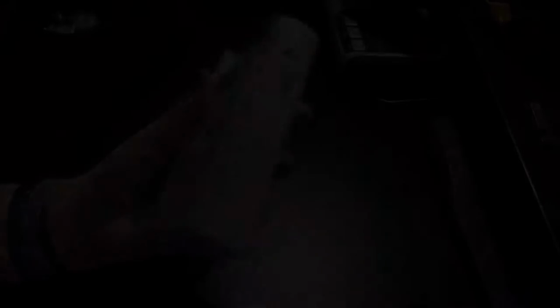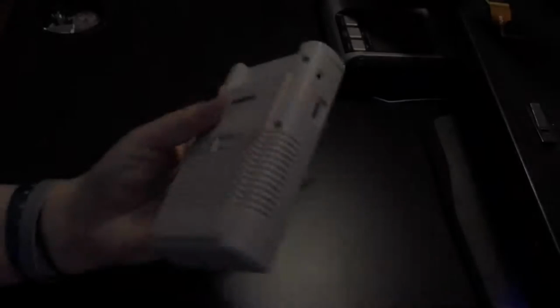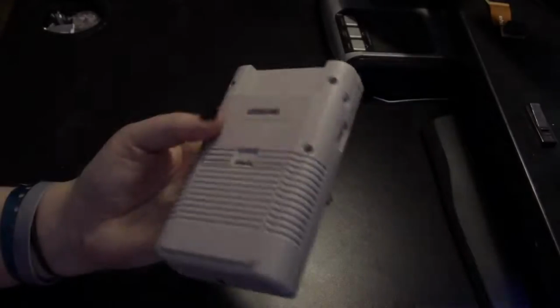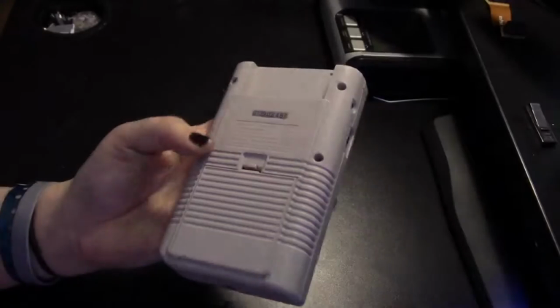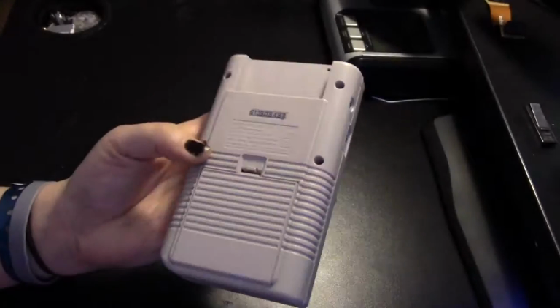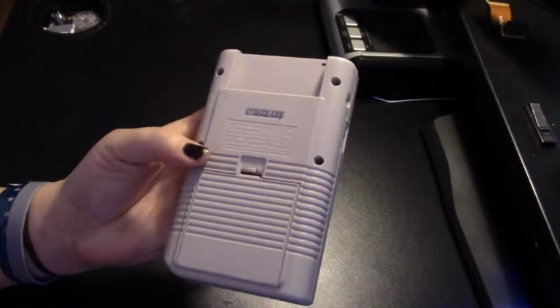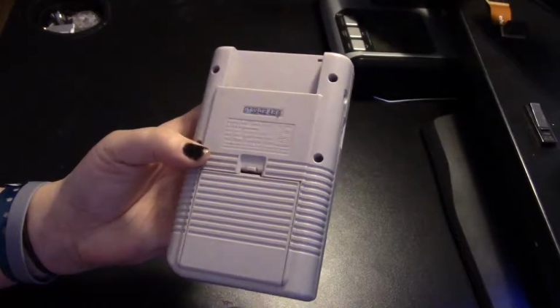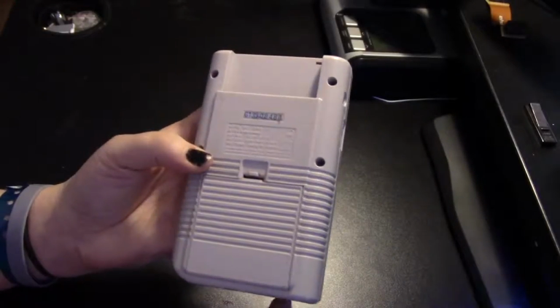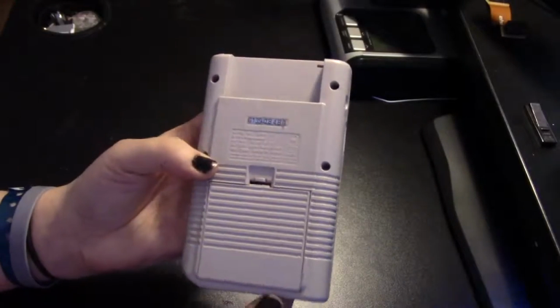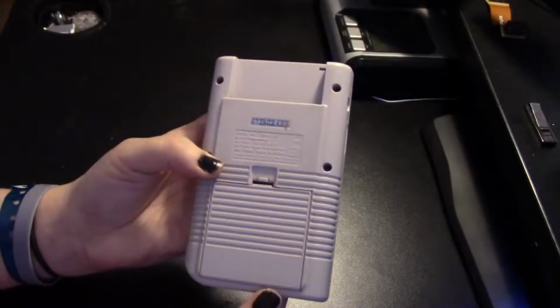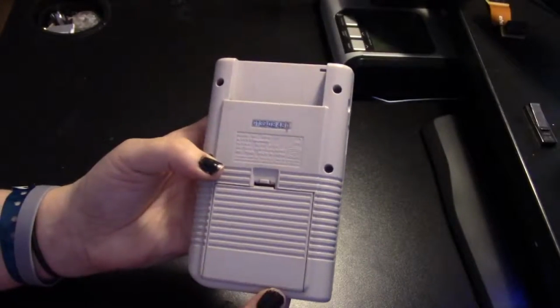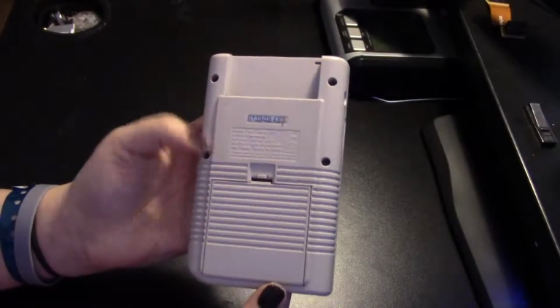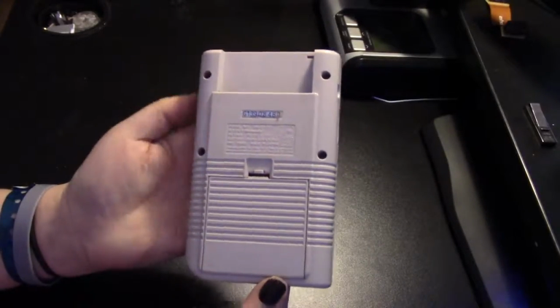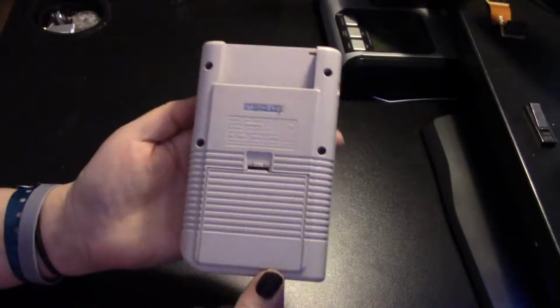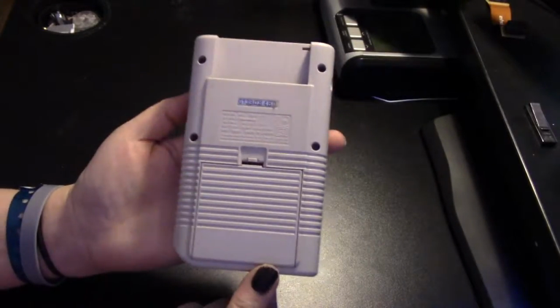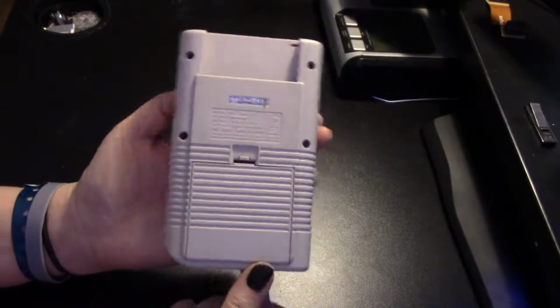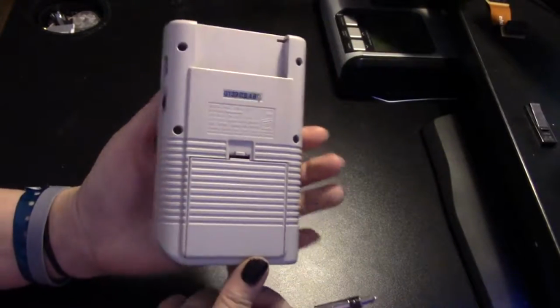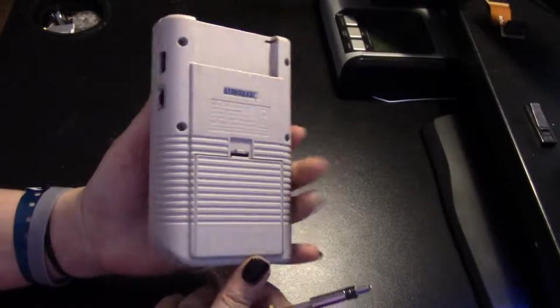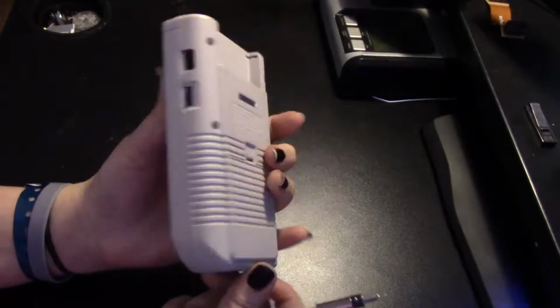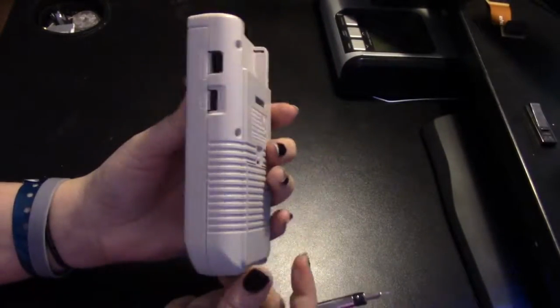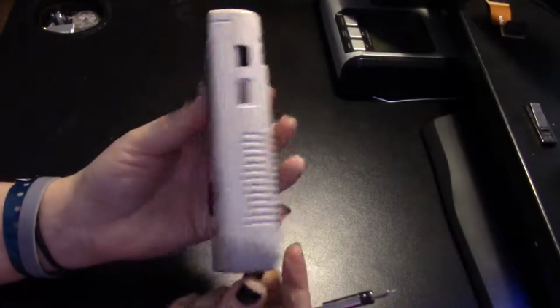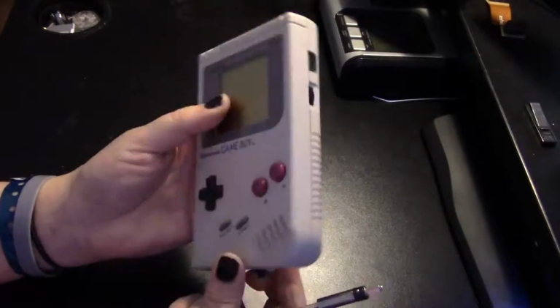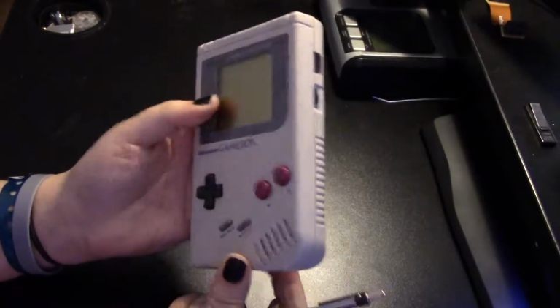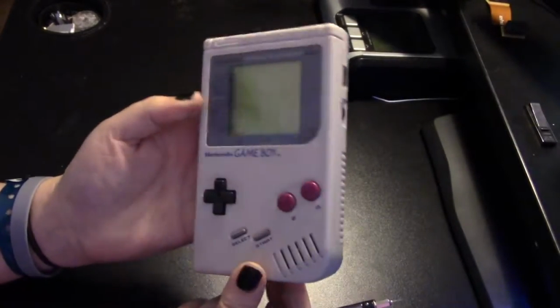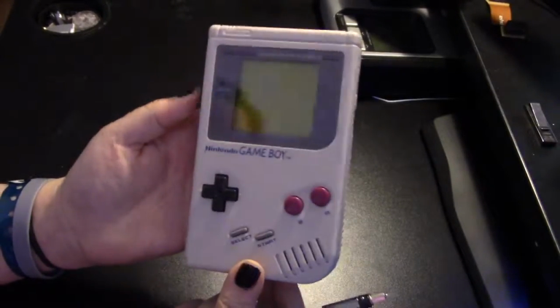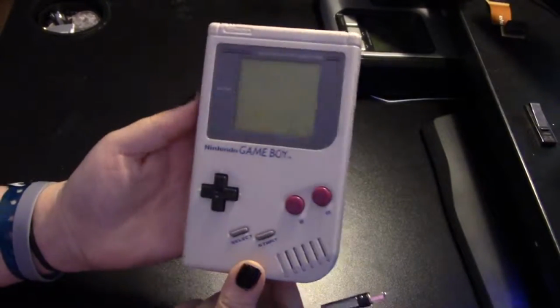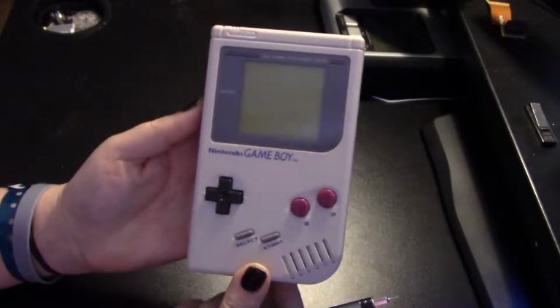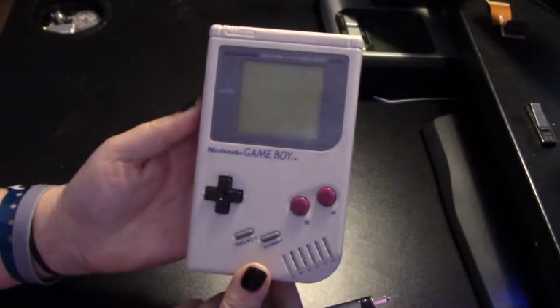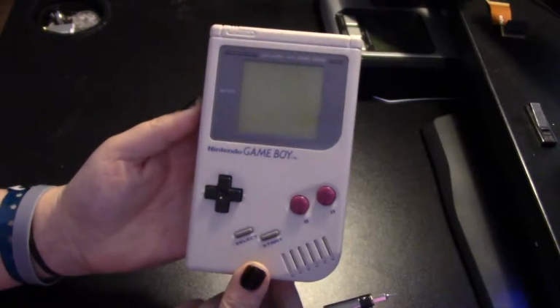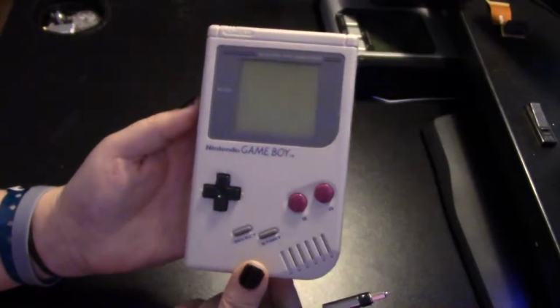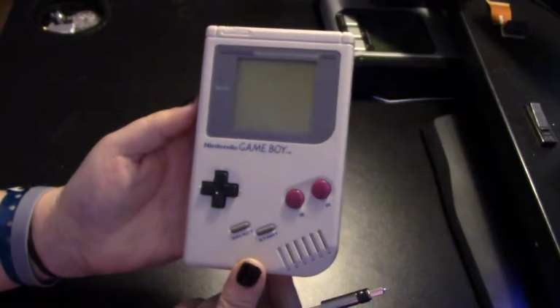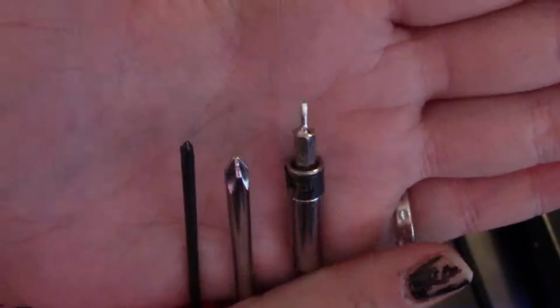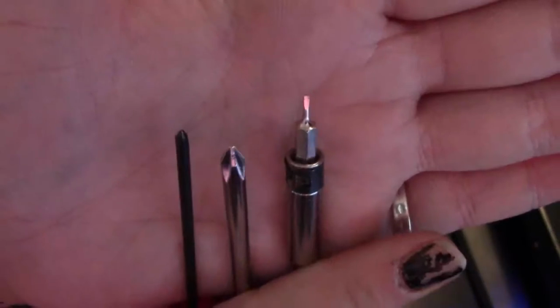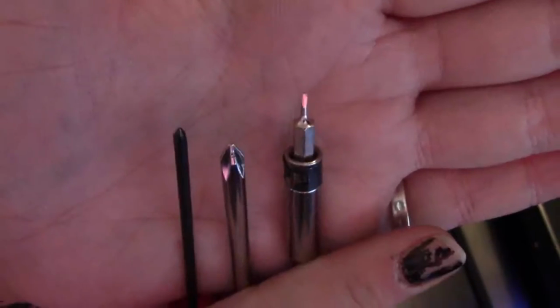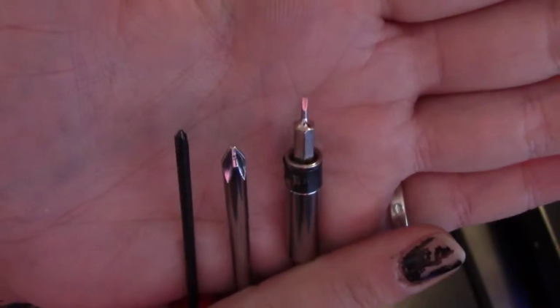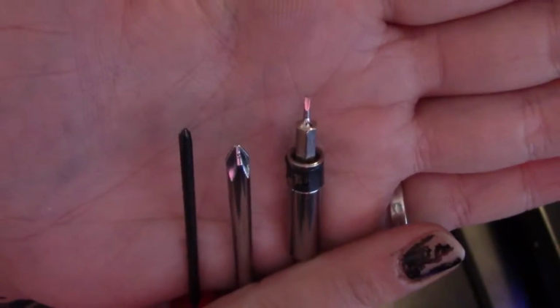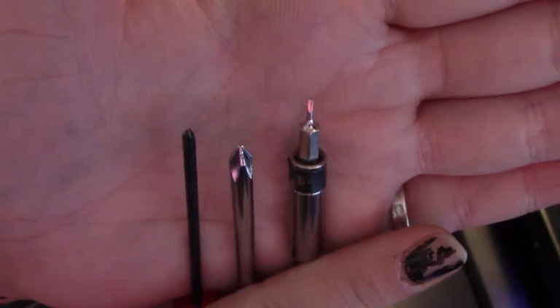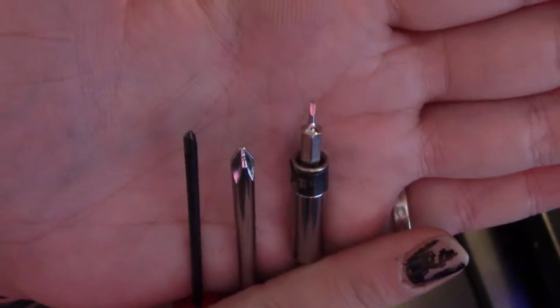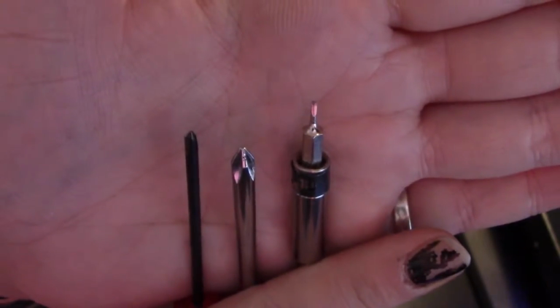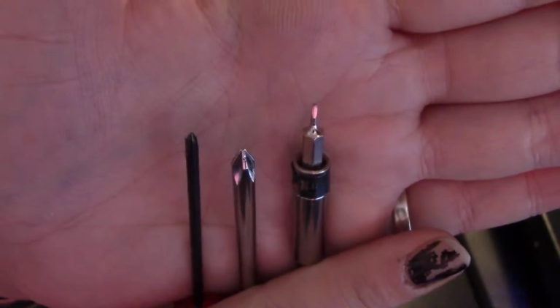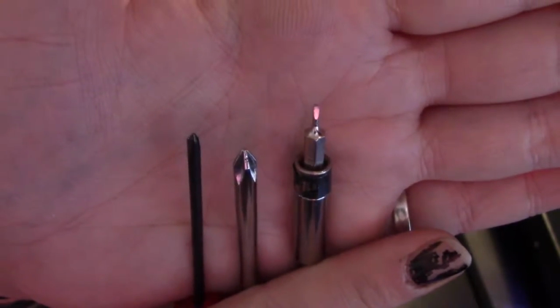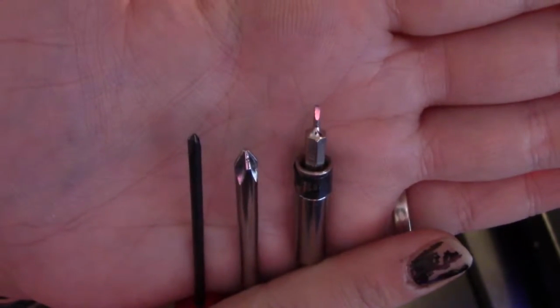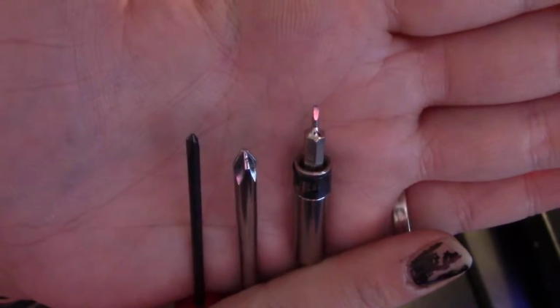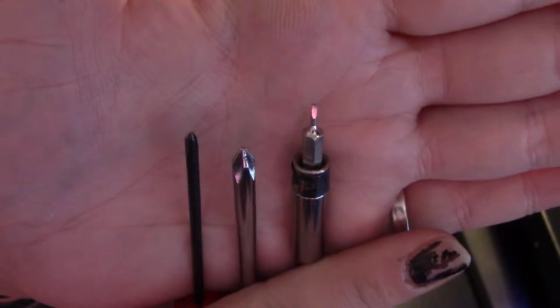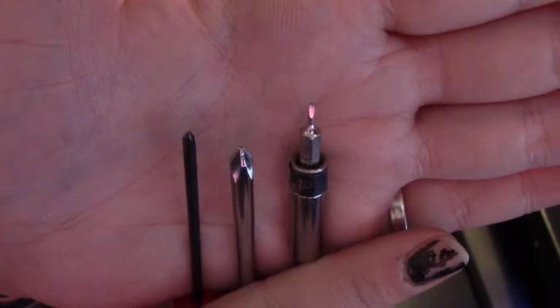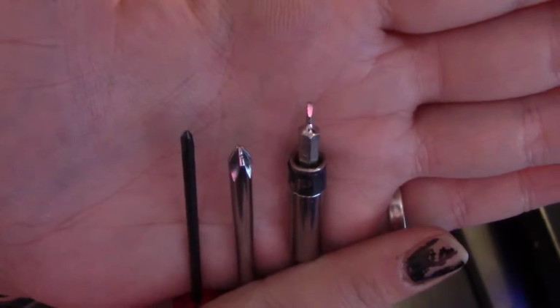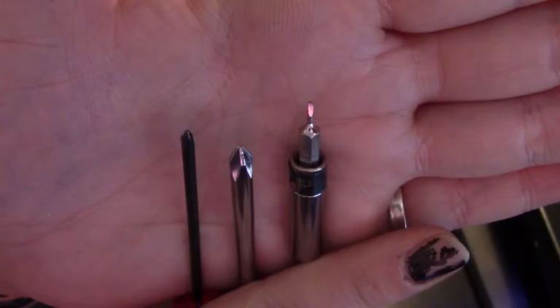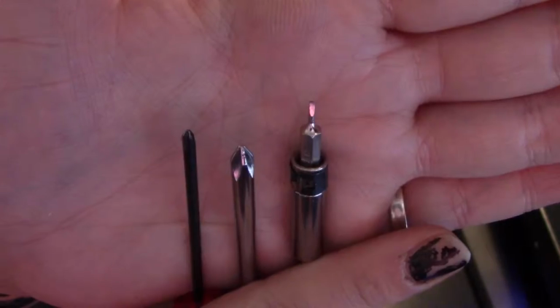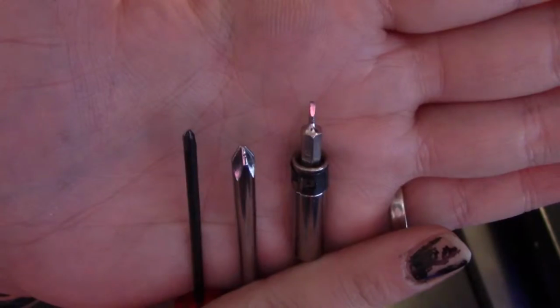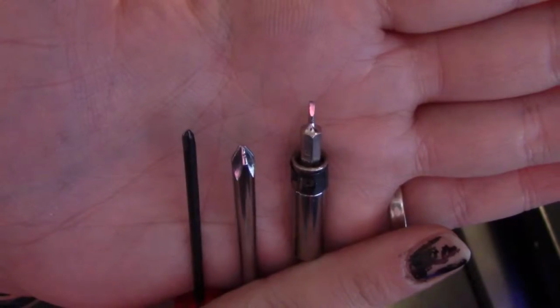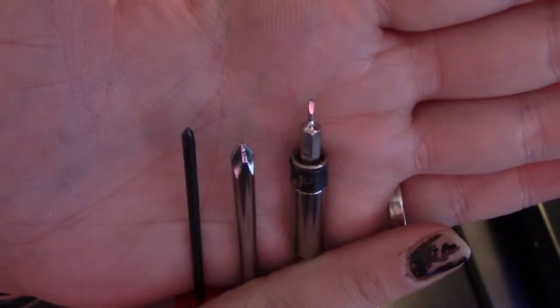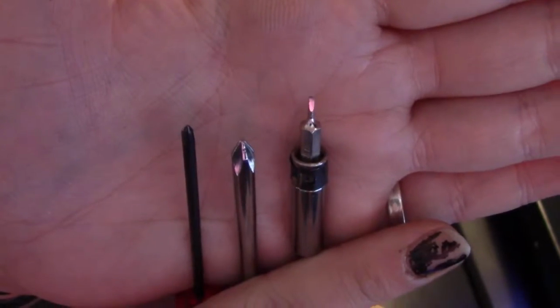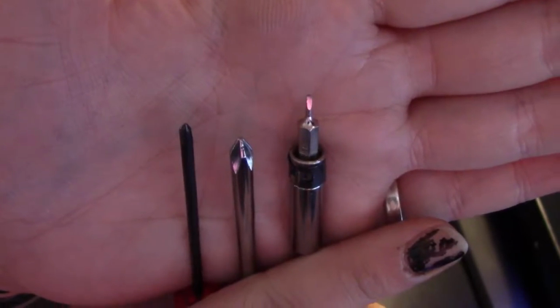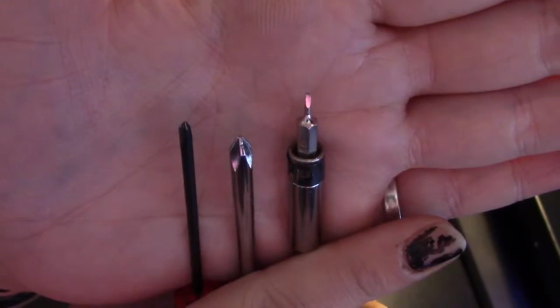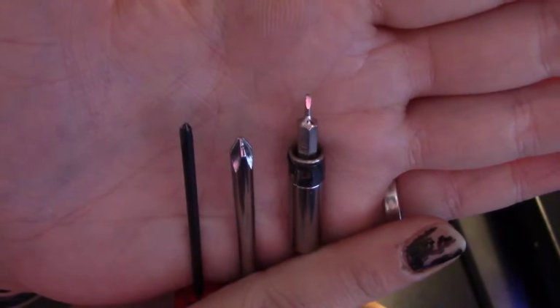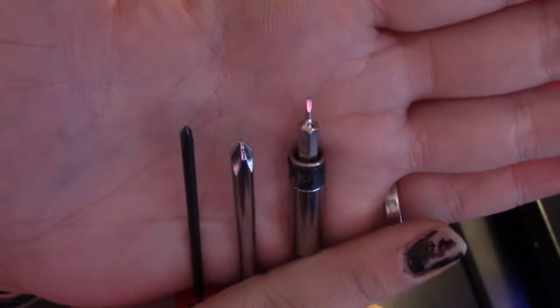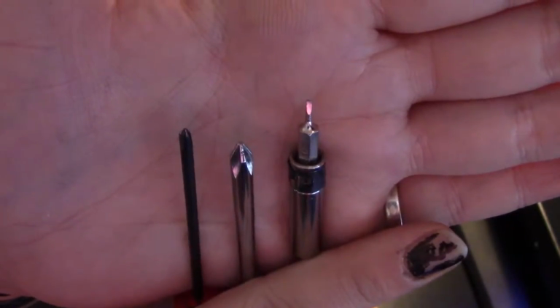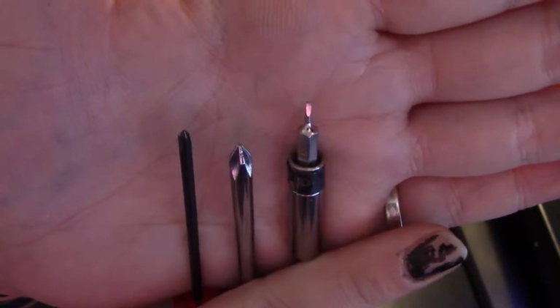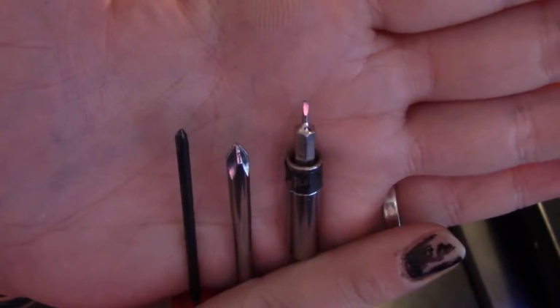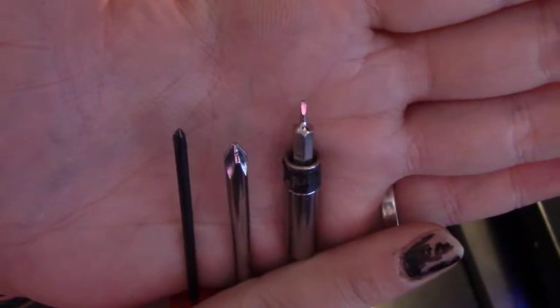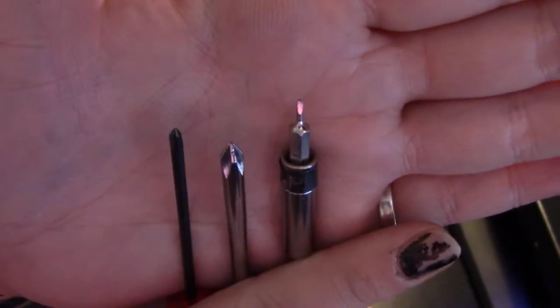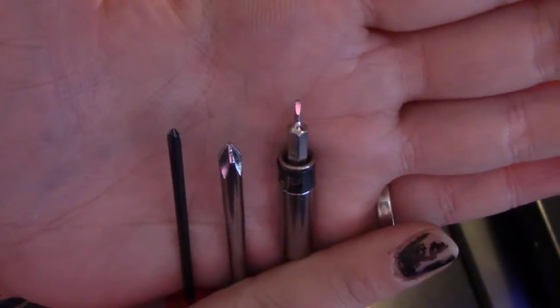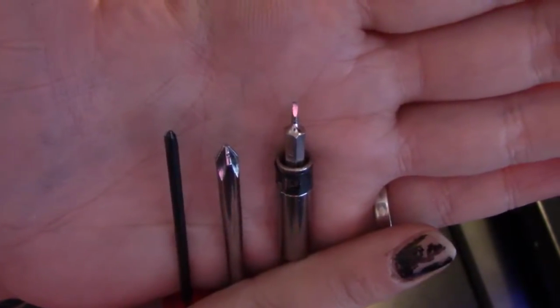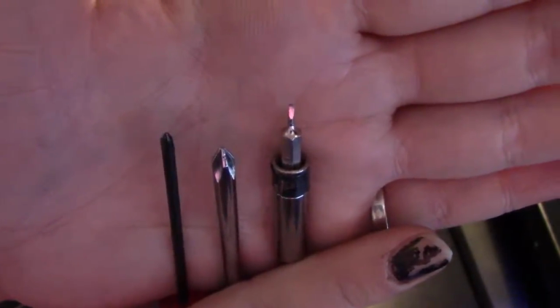You want to take apart your Game Boy? Here's how. You'll need a tri-wing, a Phillips, and a small screwdriver.